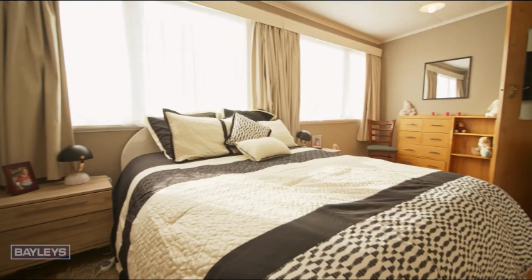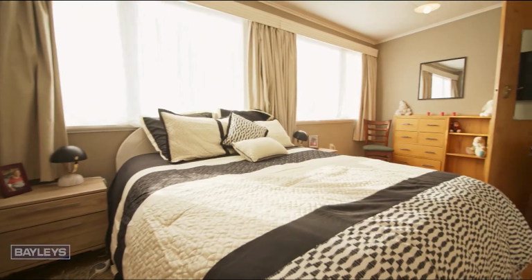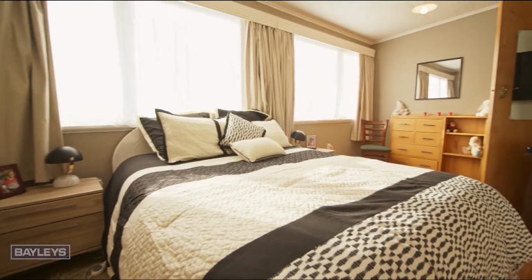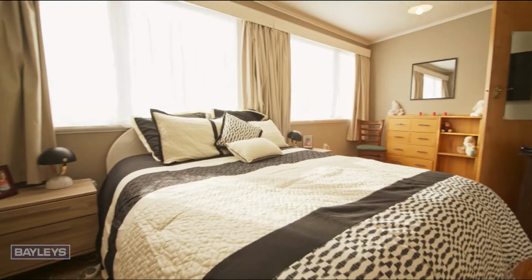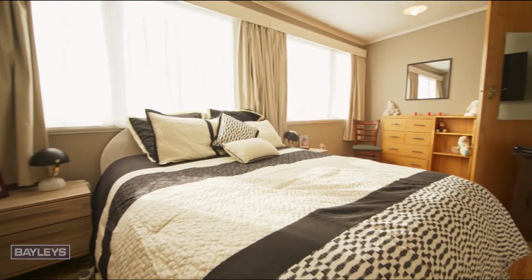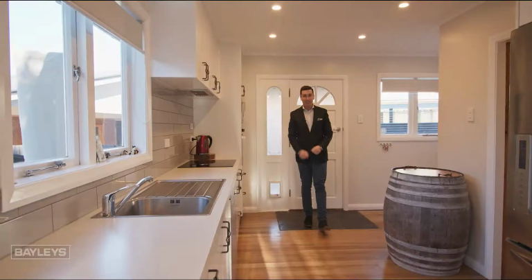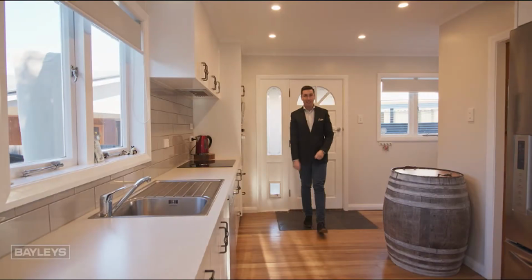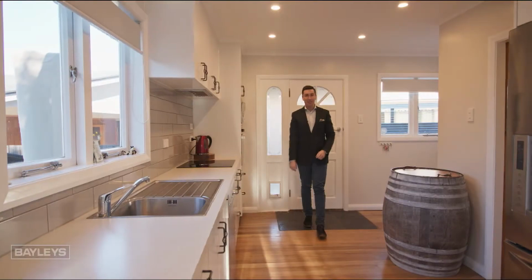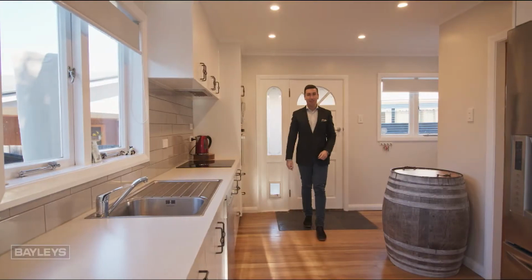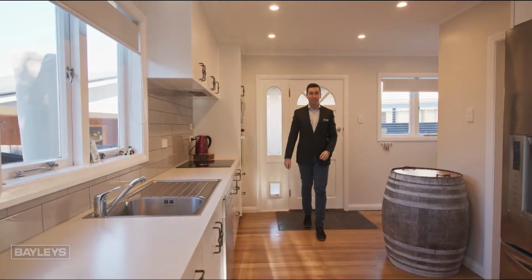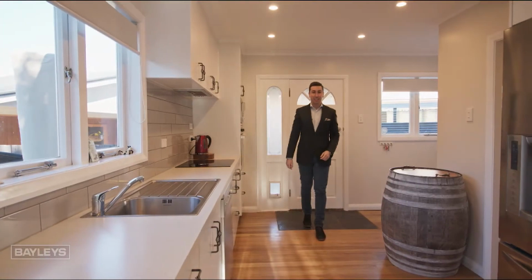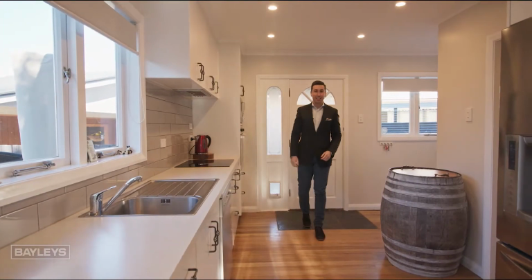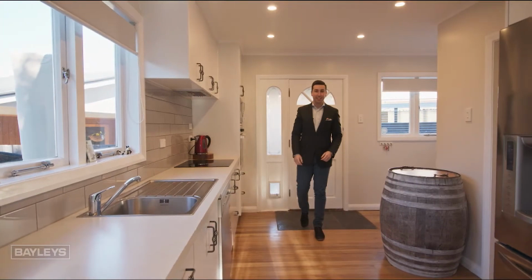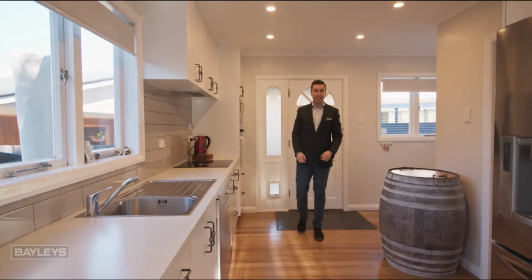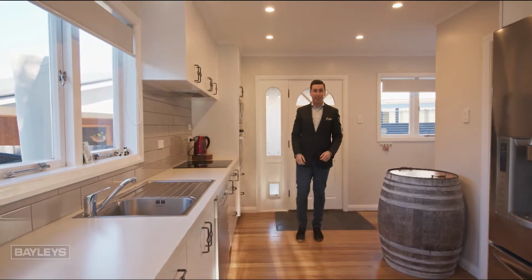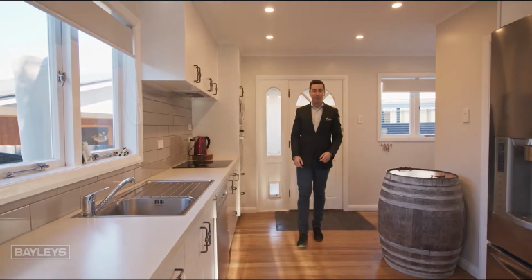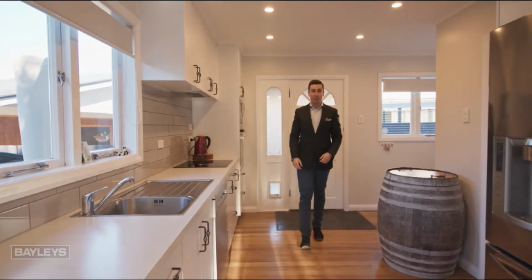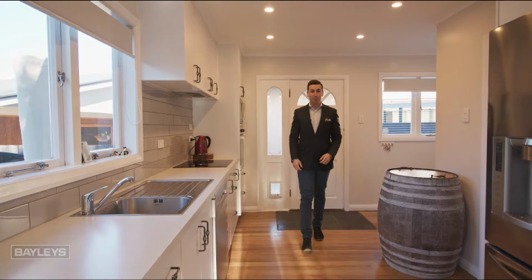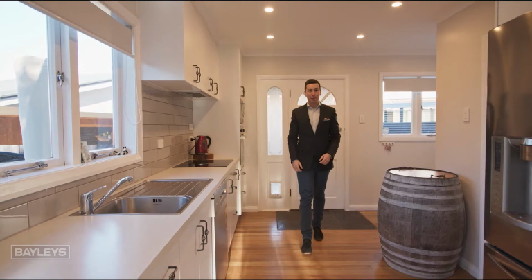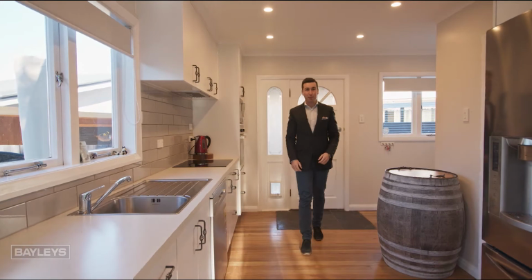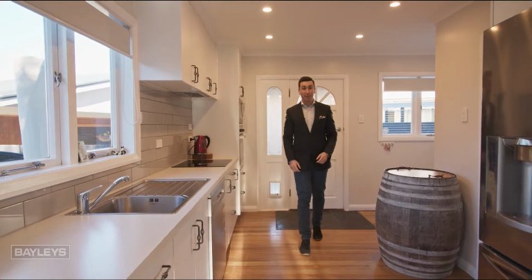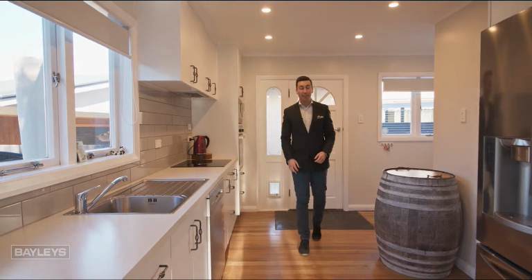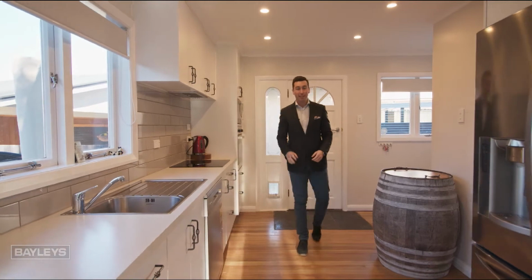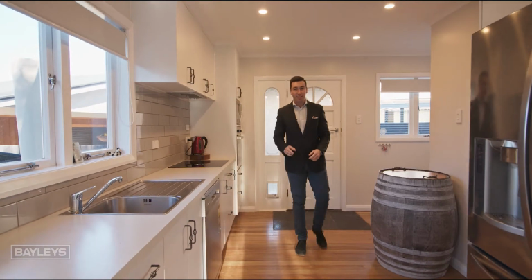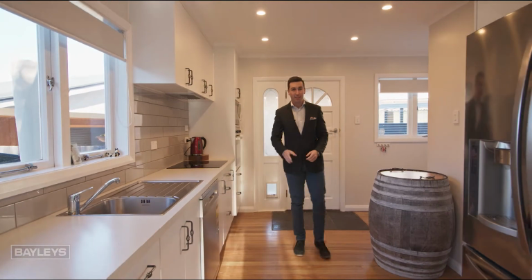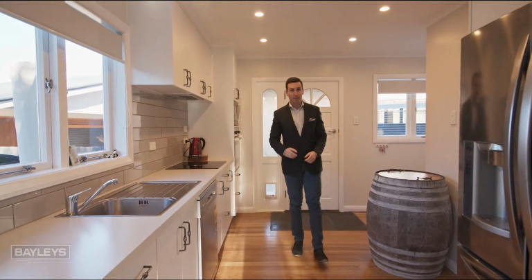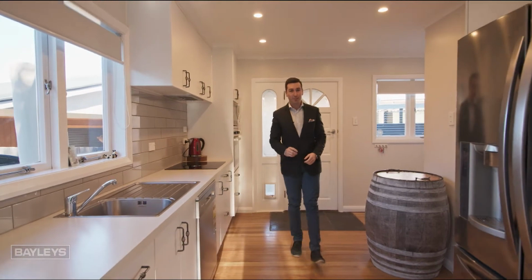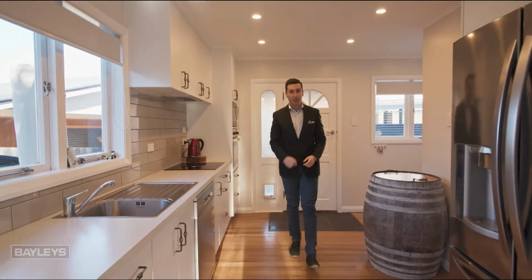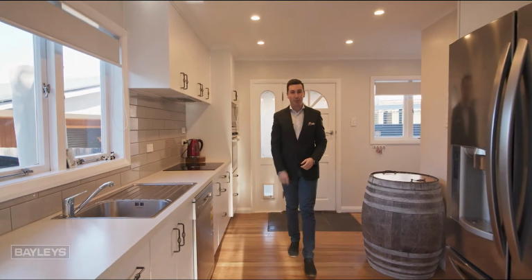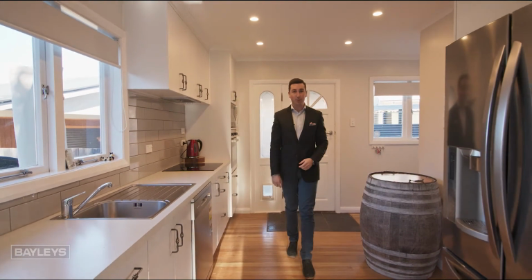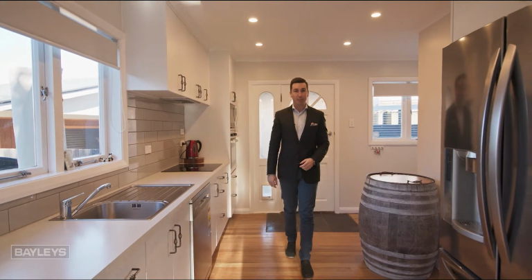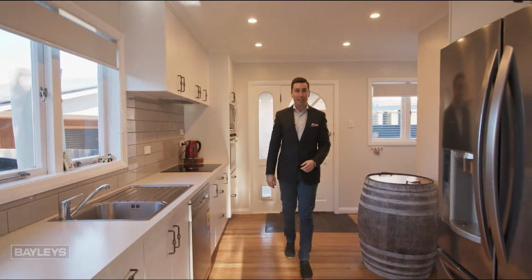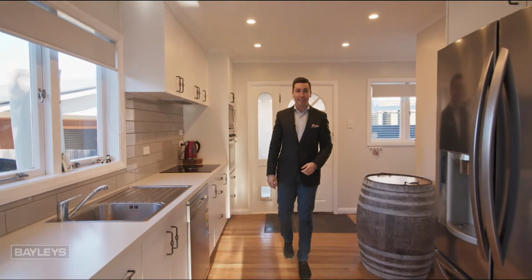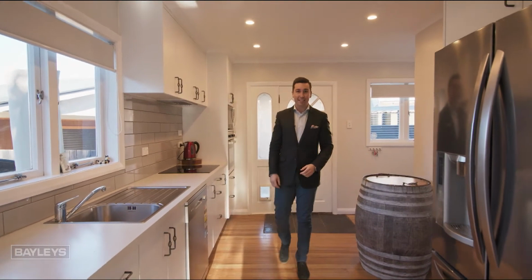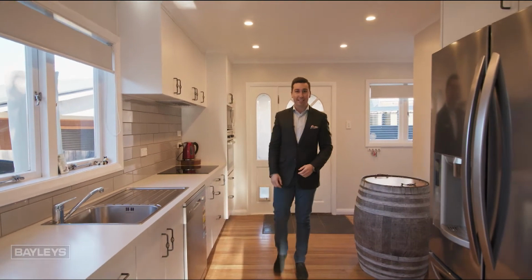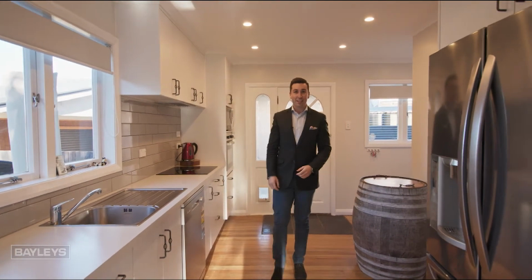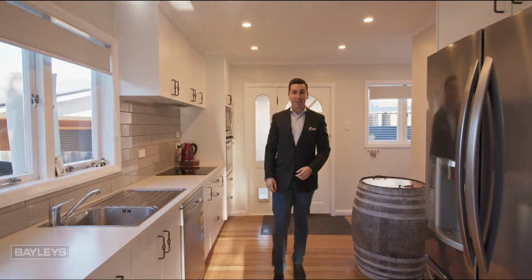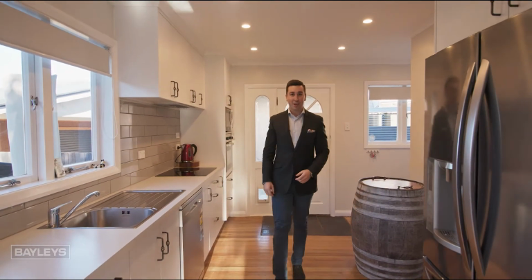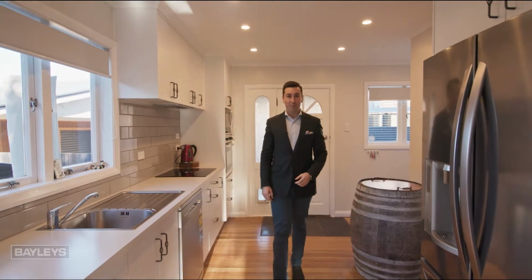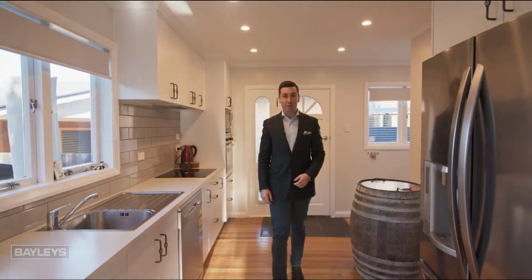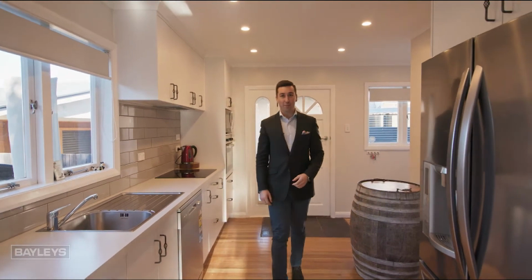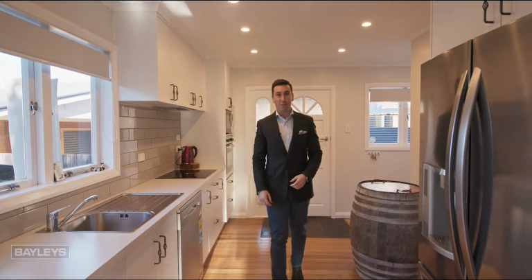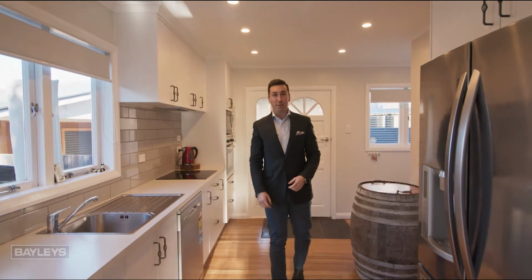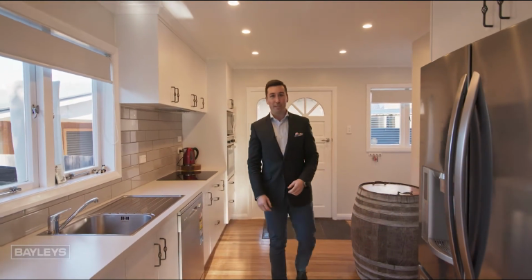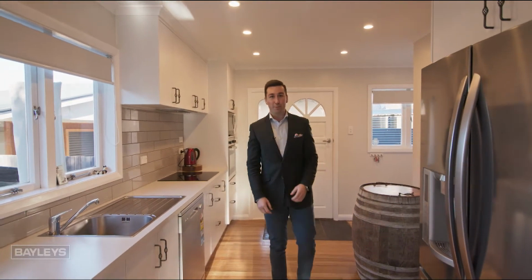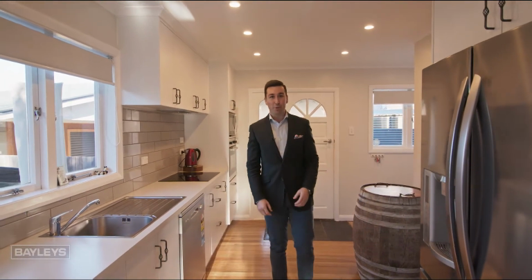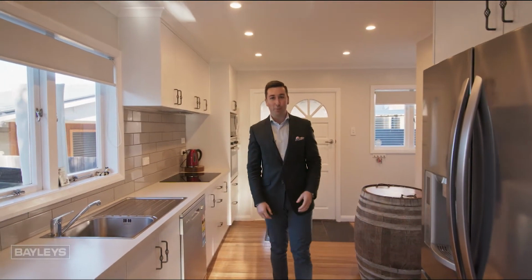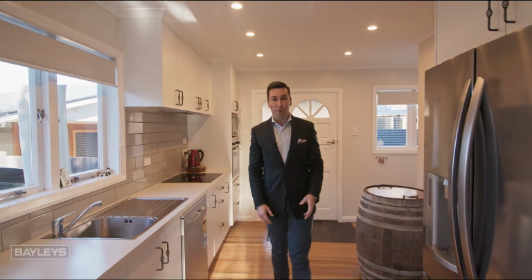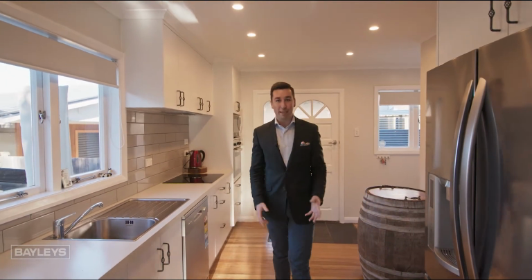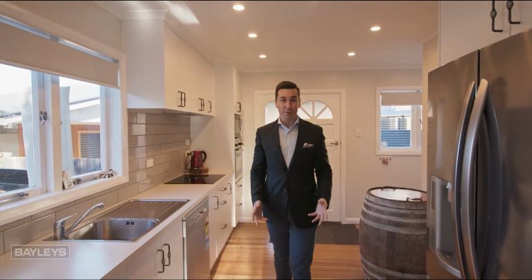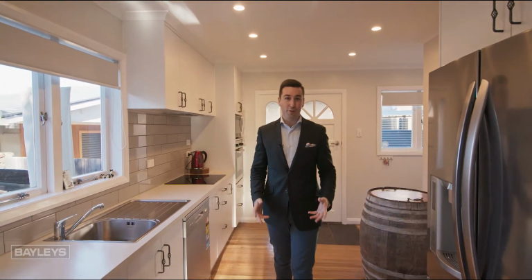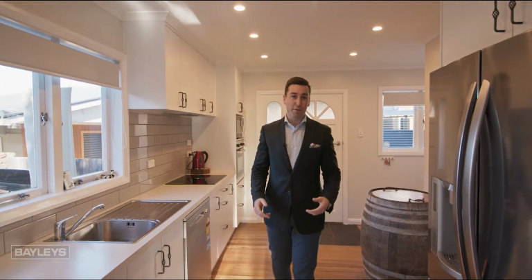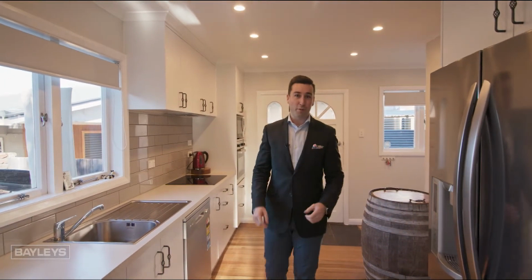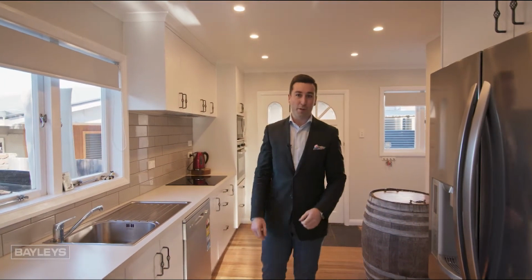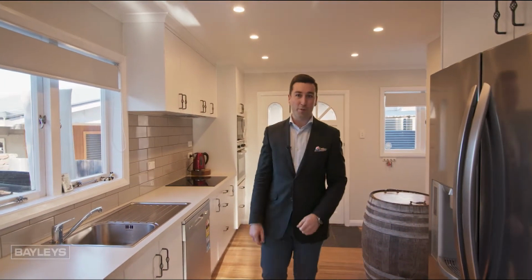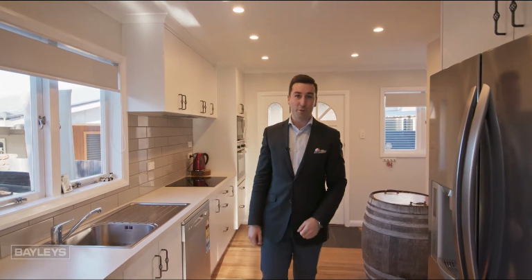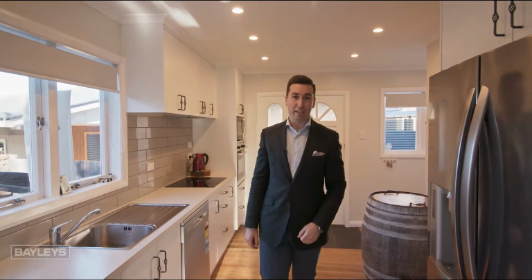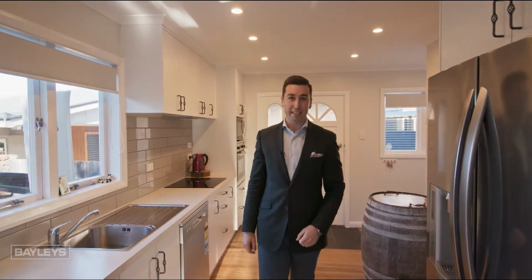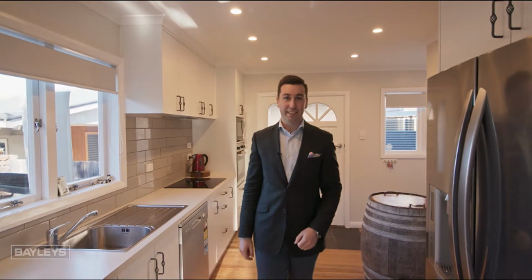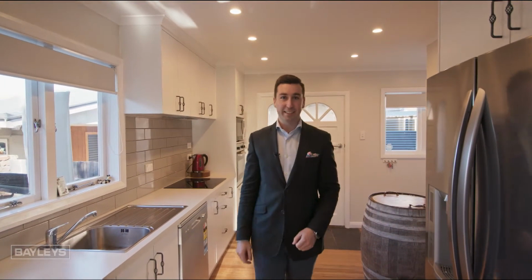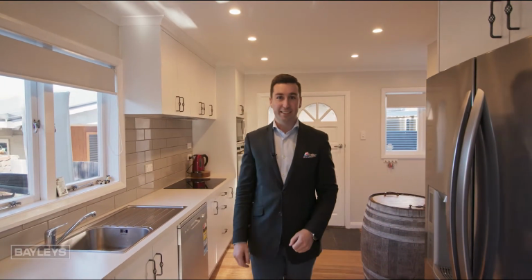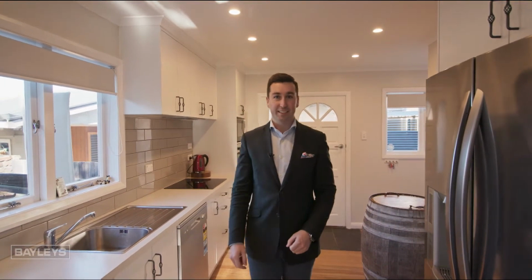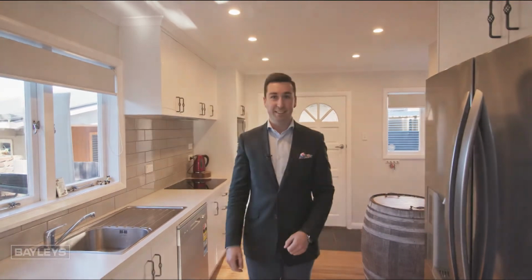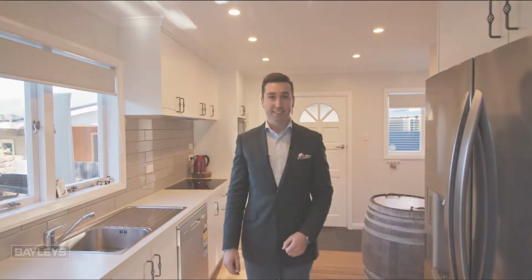So if you want to come and check out this absolute pearler, give me a call today. I'm Nick from Bailey's Mulberry, and you have a wonderful day.